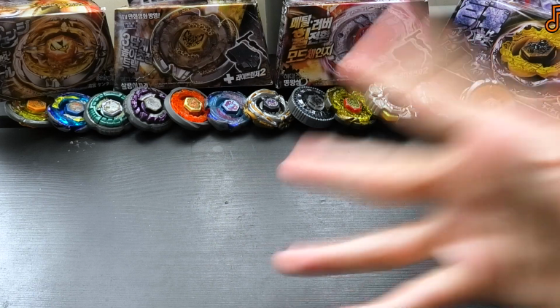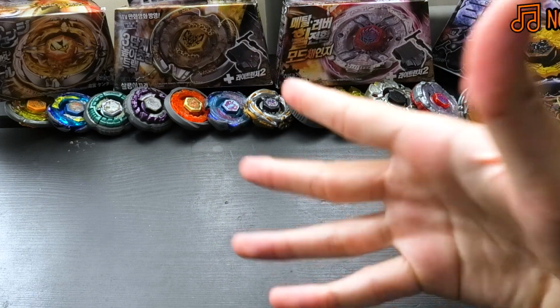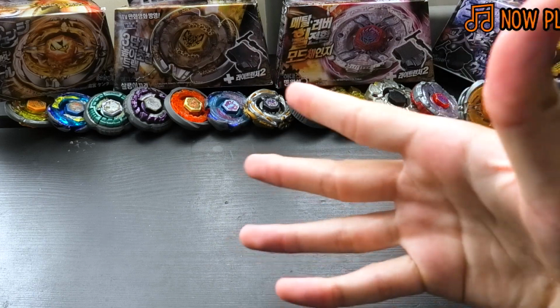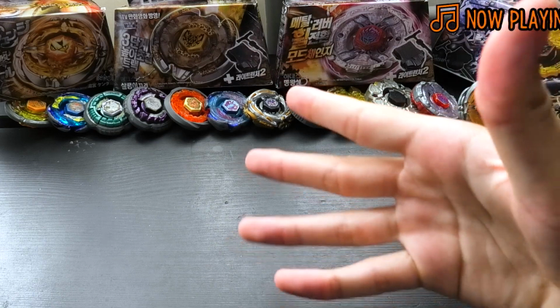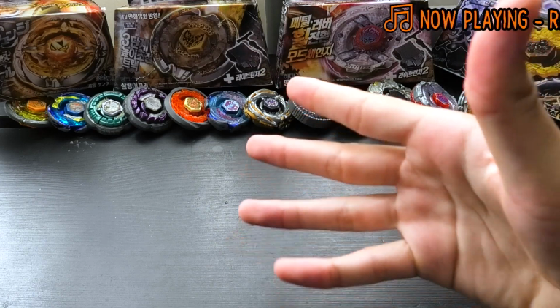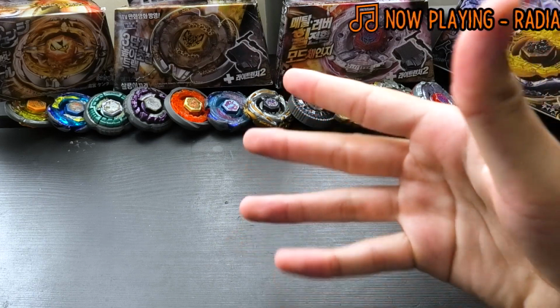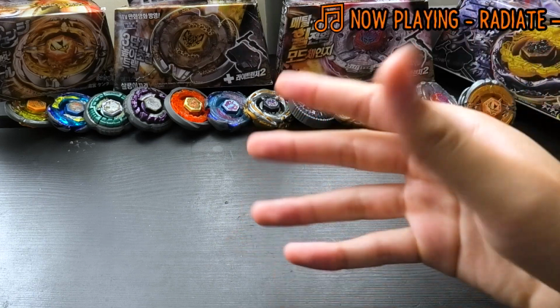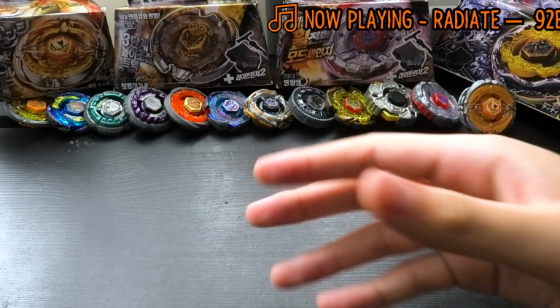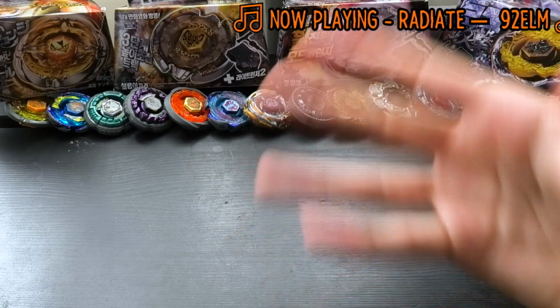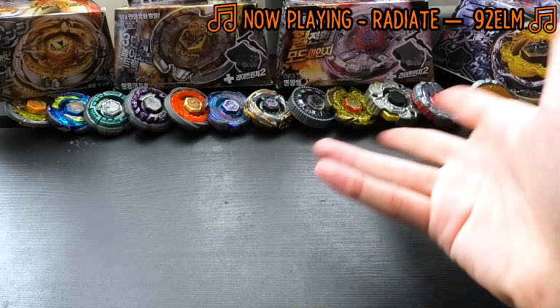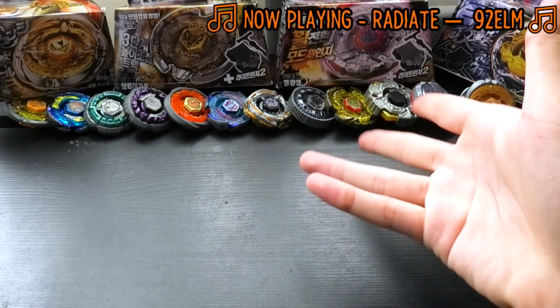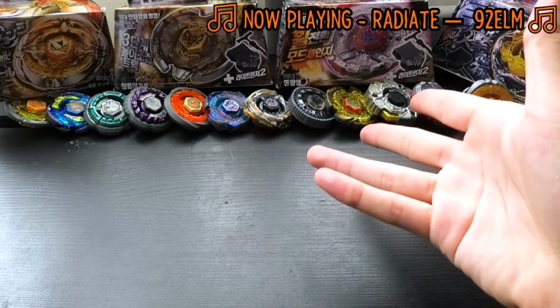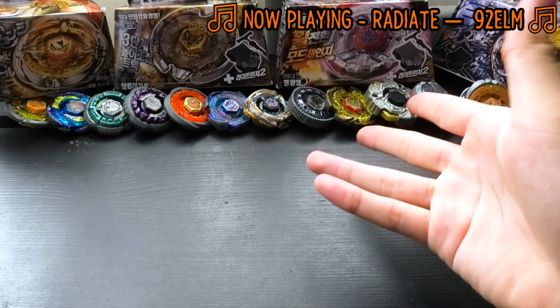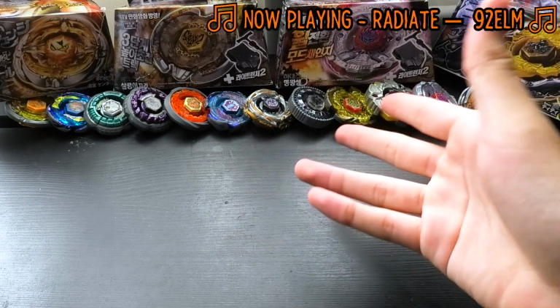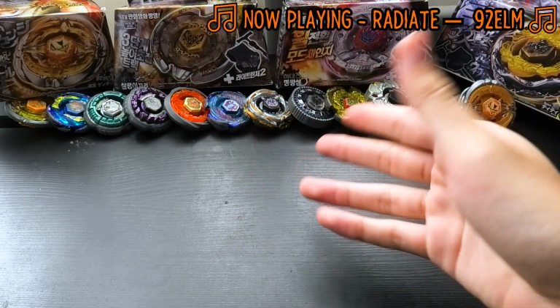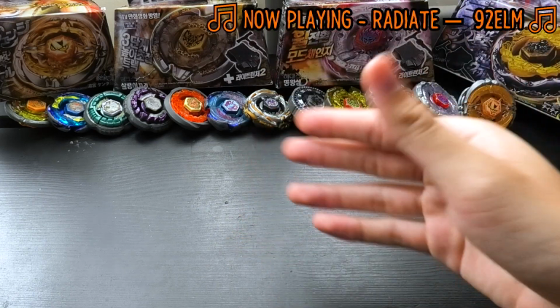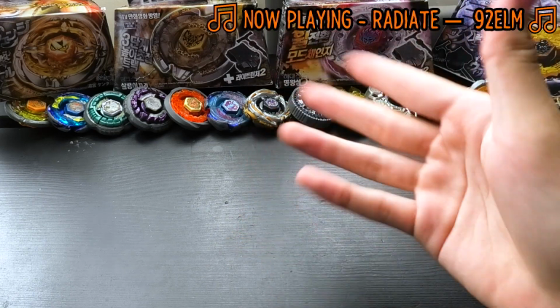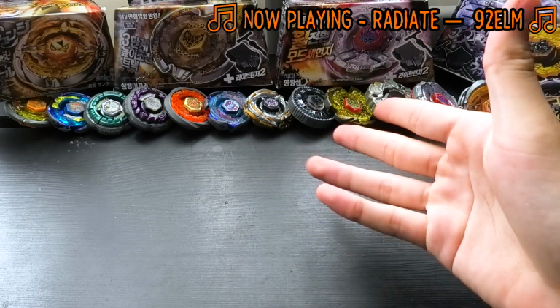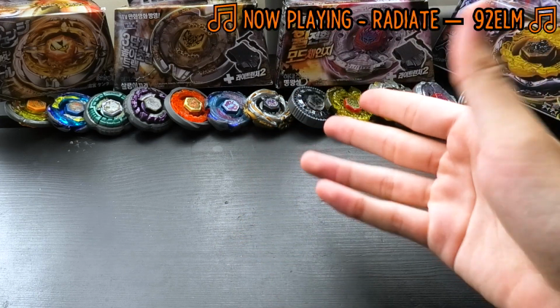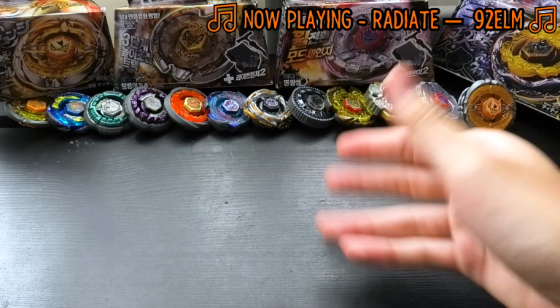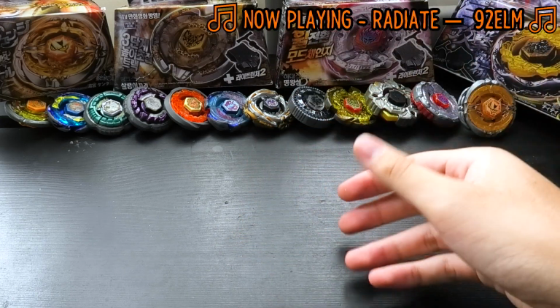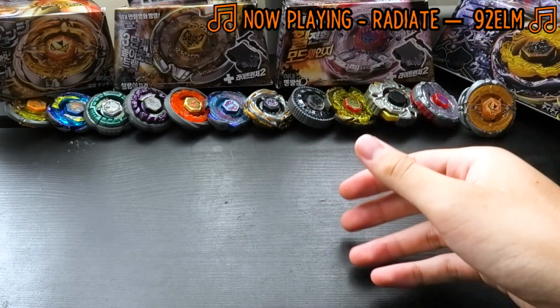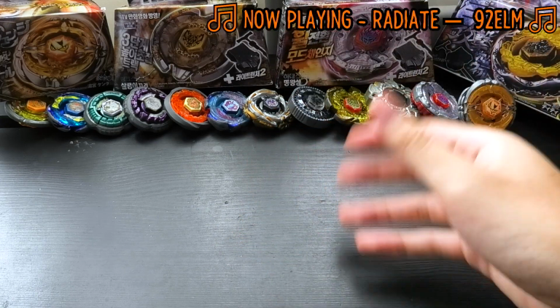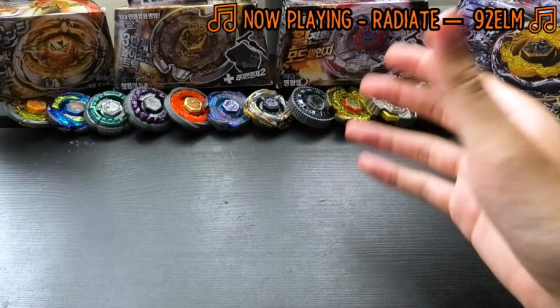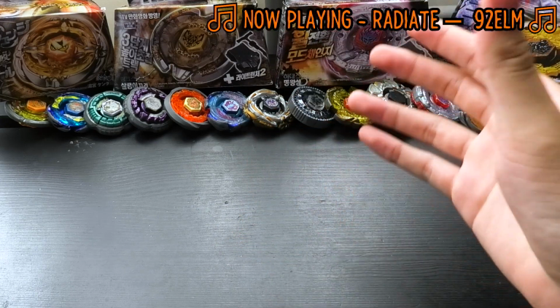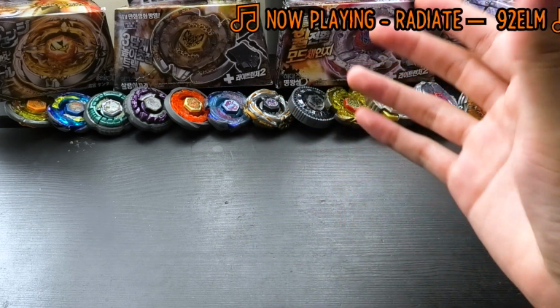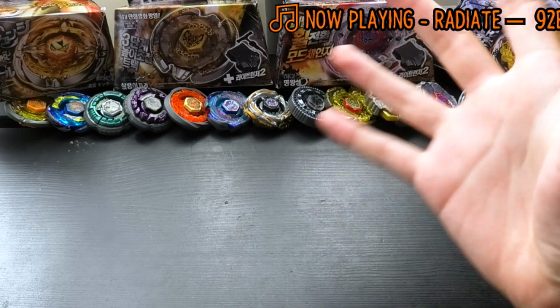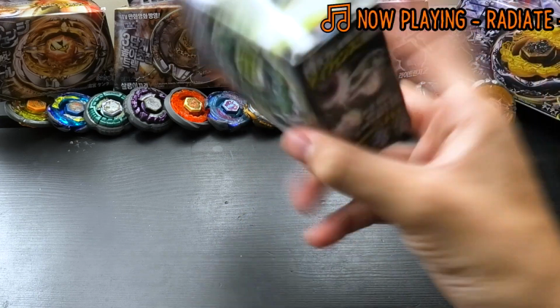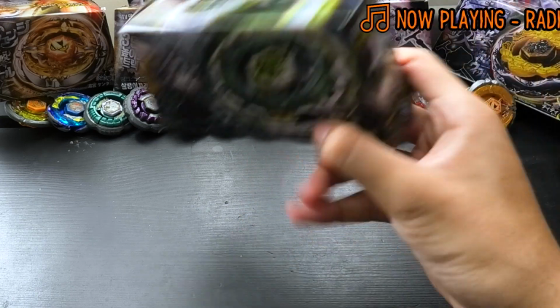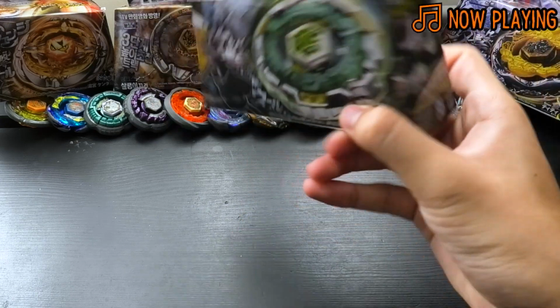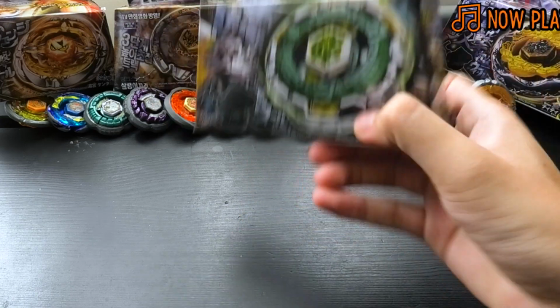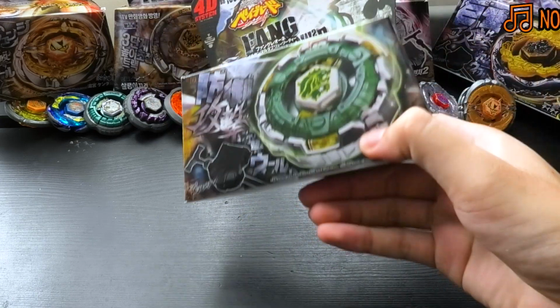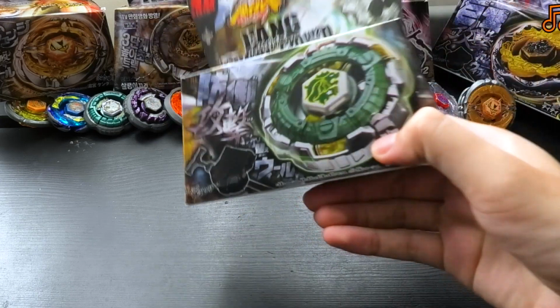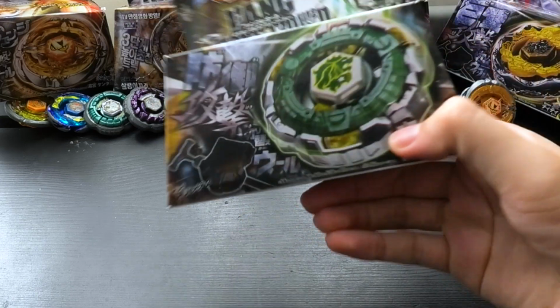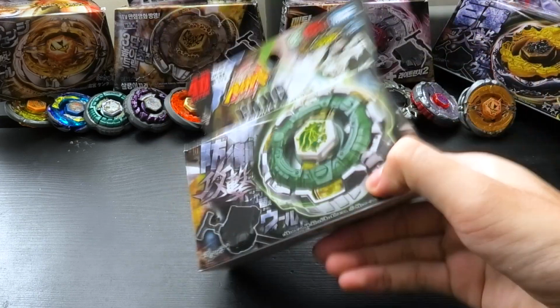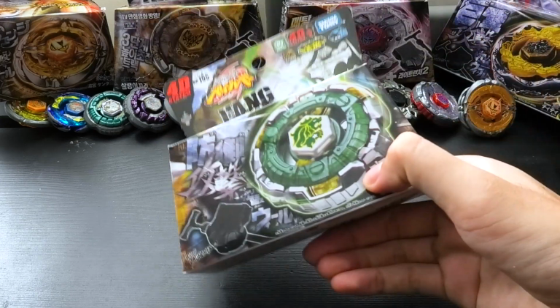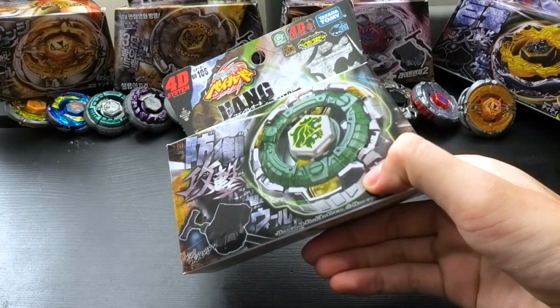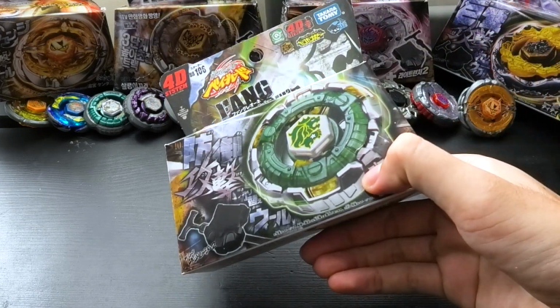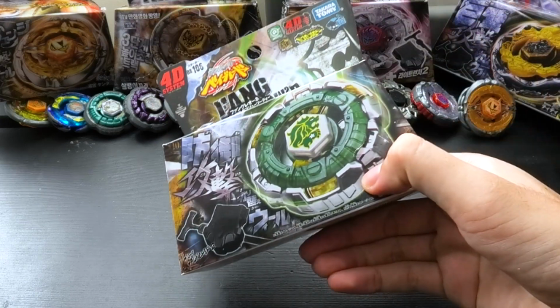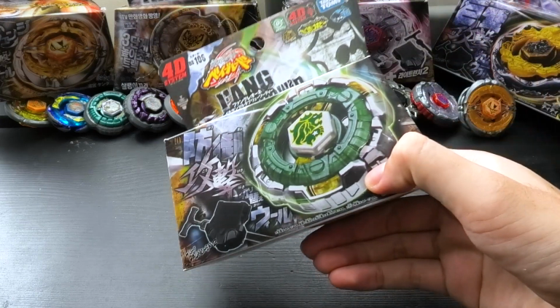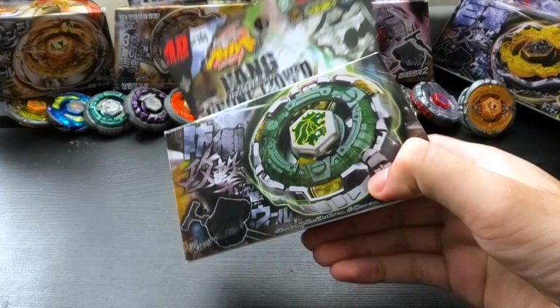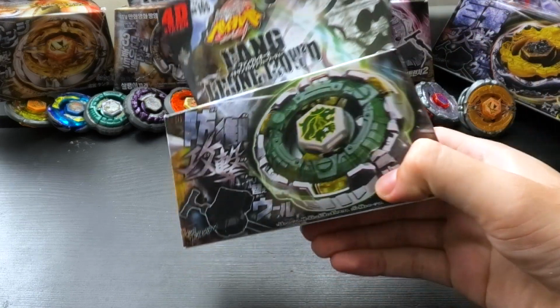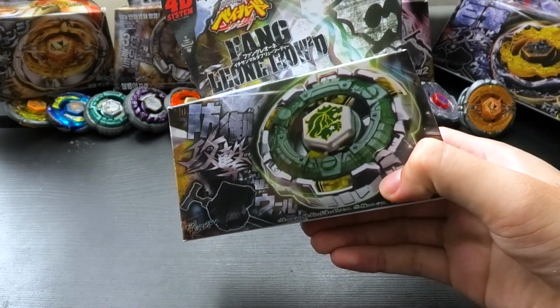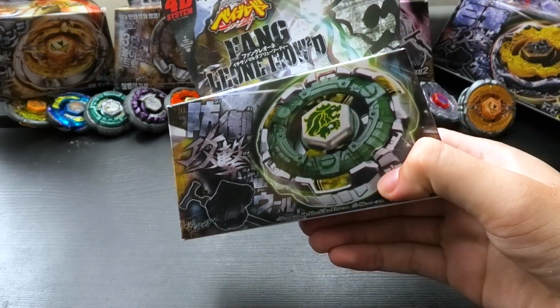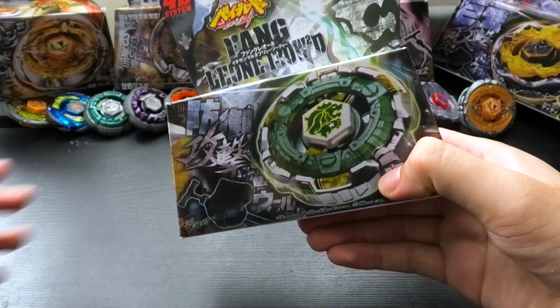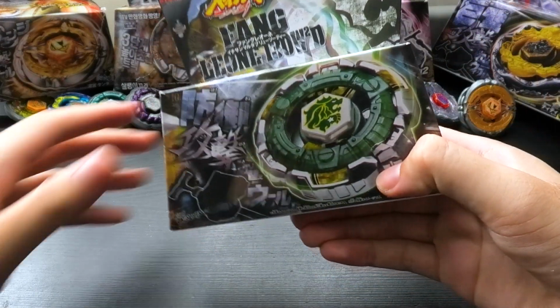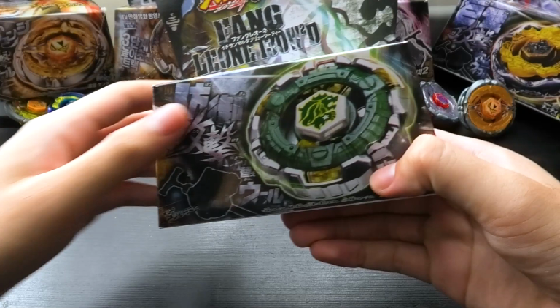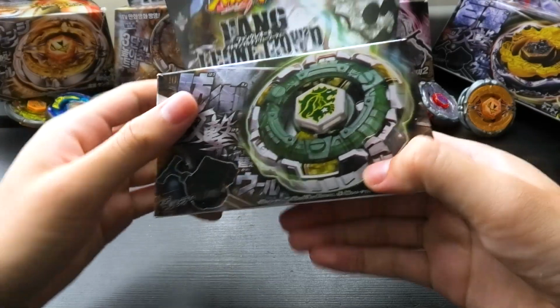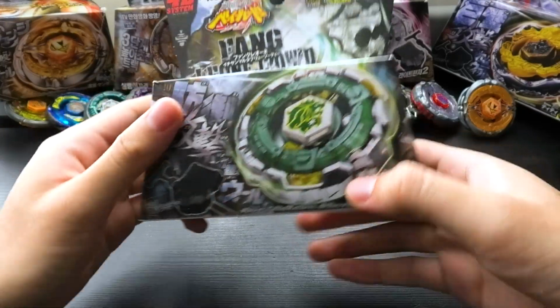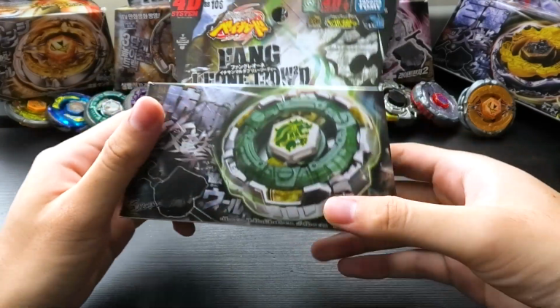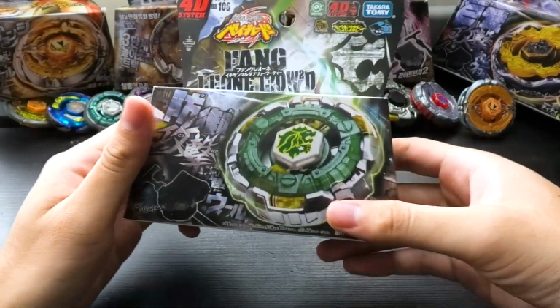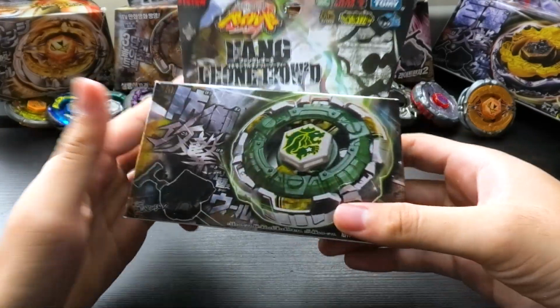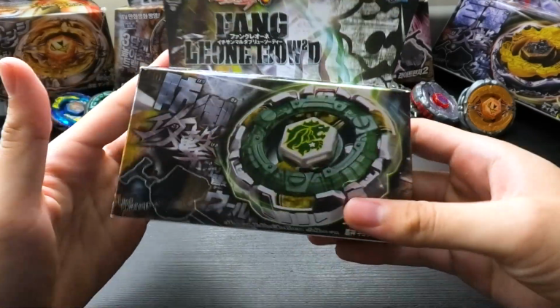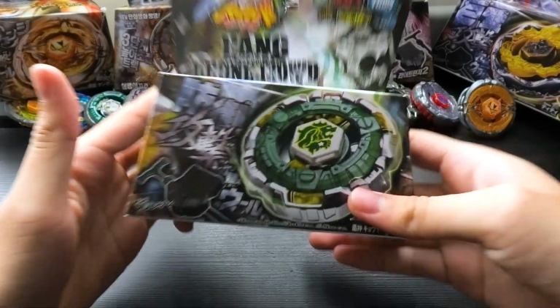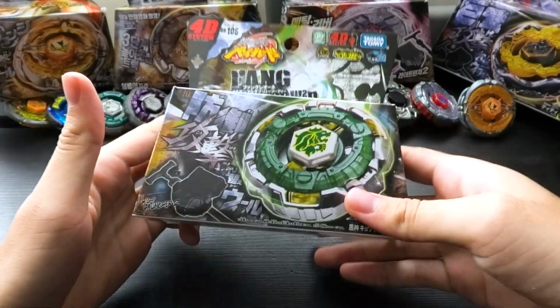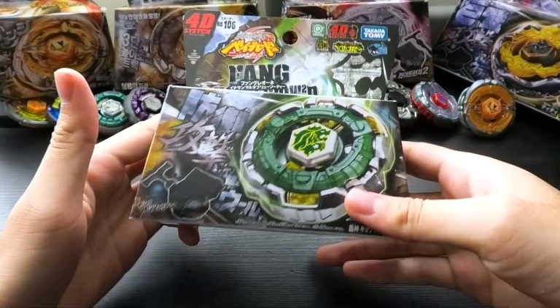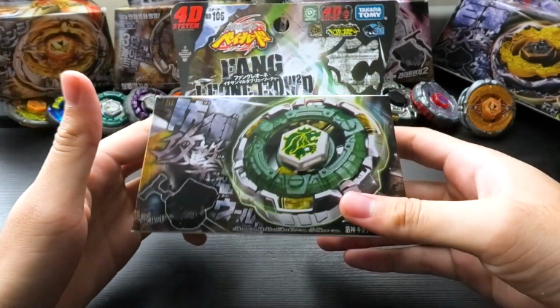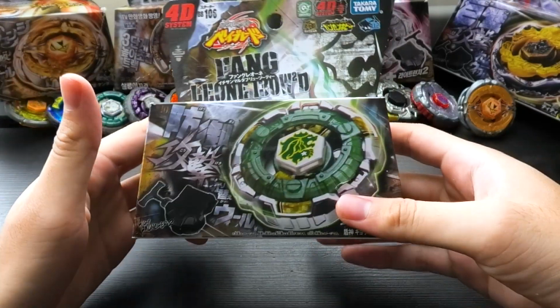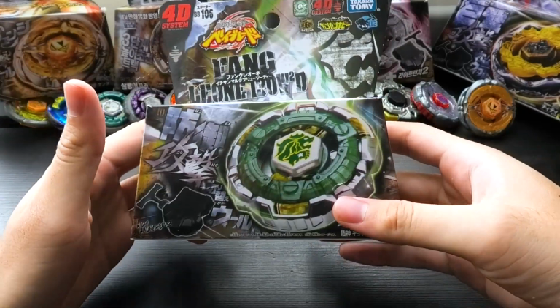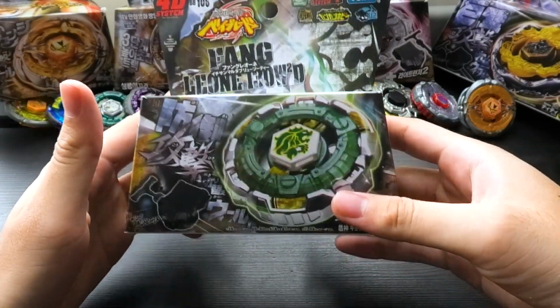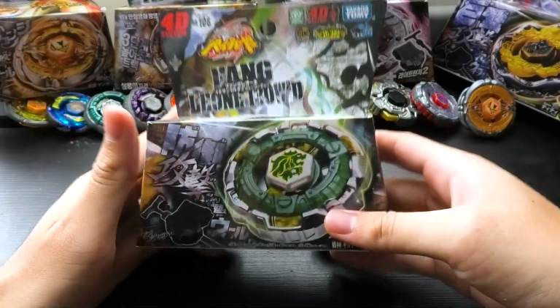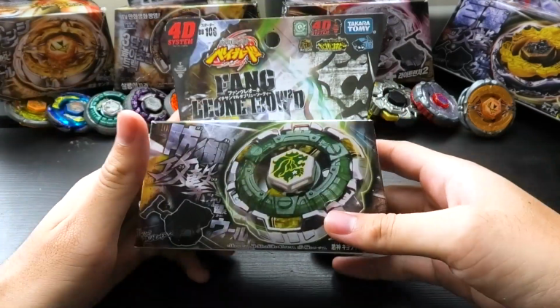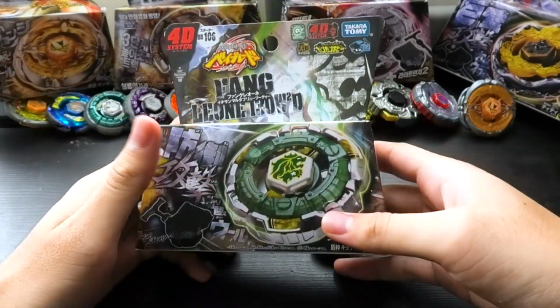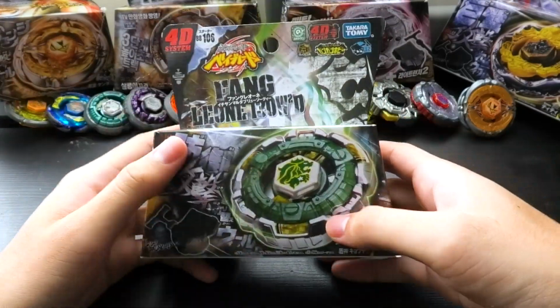Welcome back everybody. A Pink Lemon here, and today we're going to be unboxing Fang Leon 130 W2D.